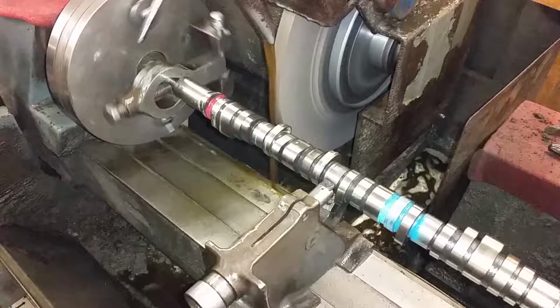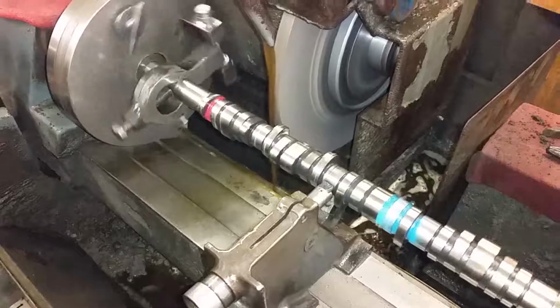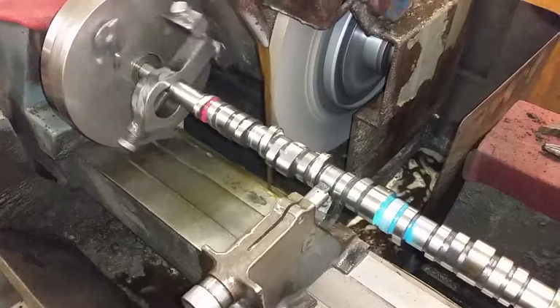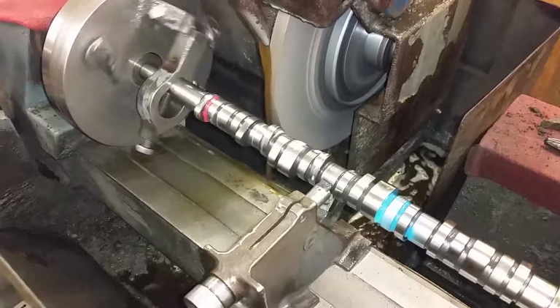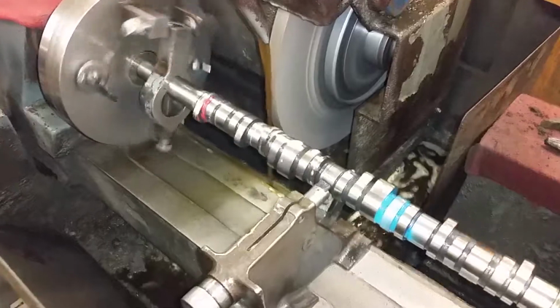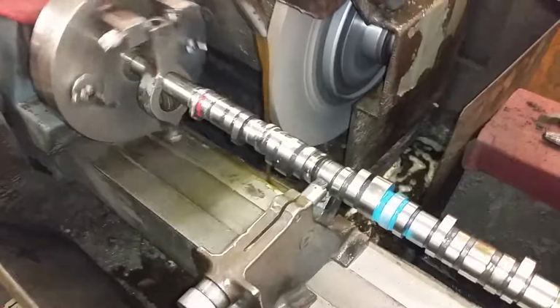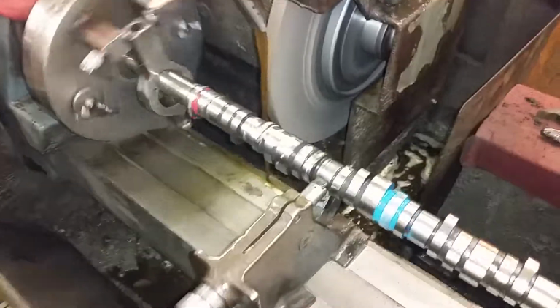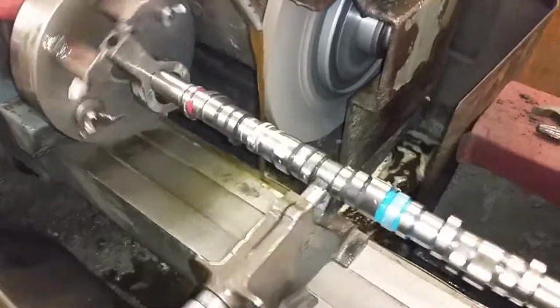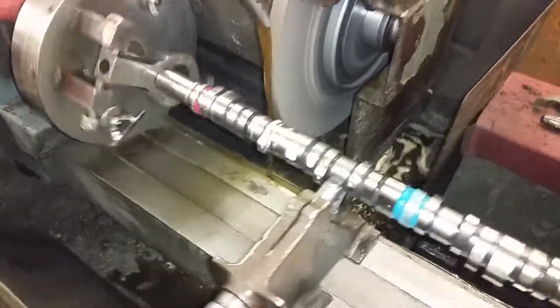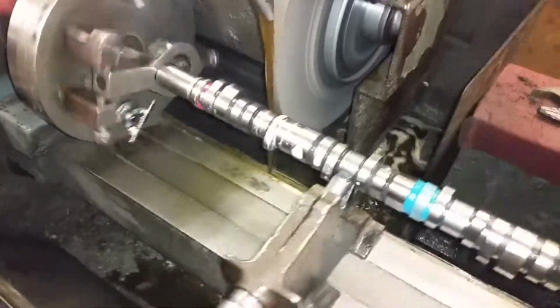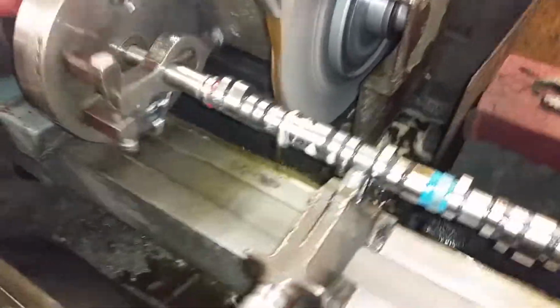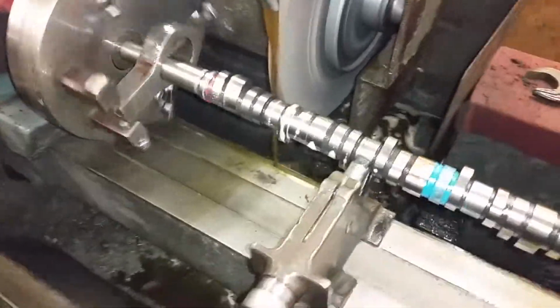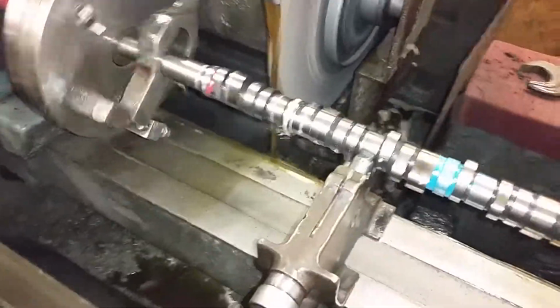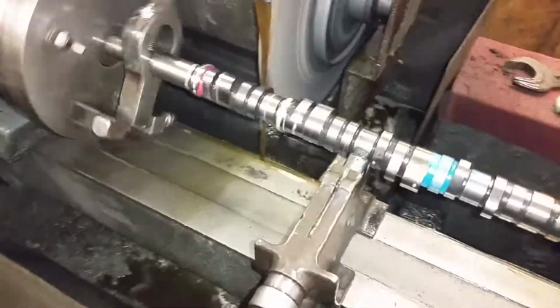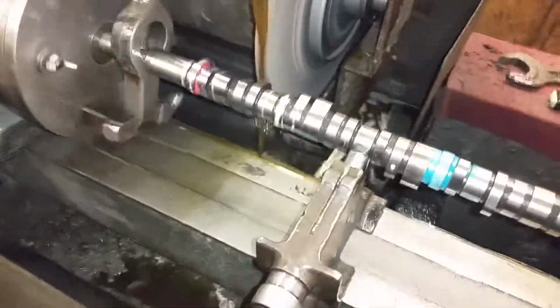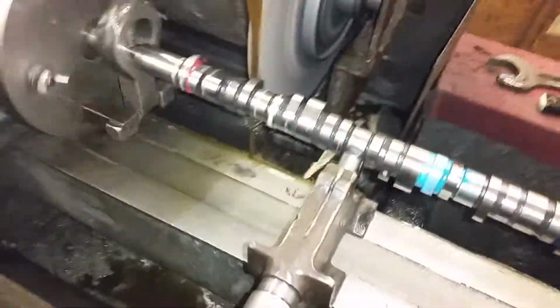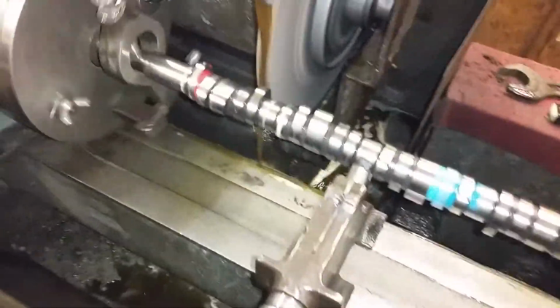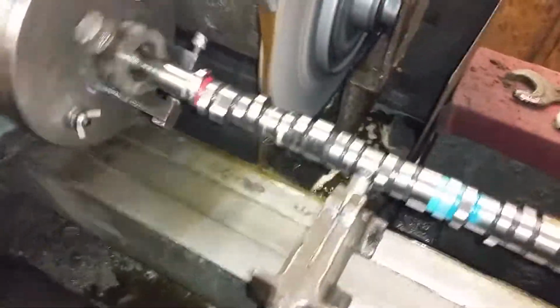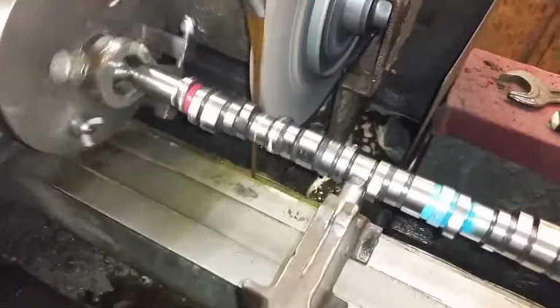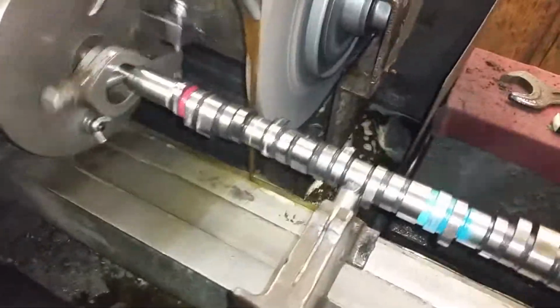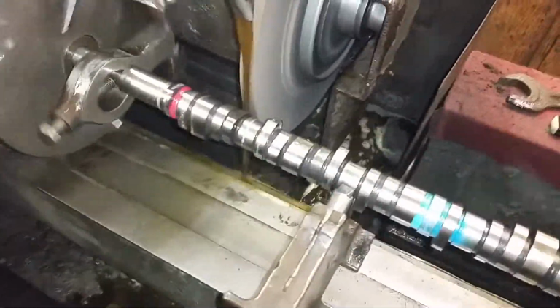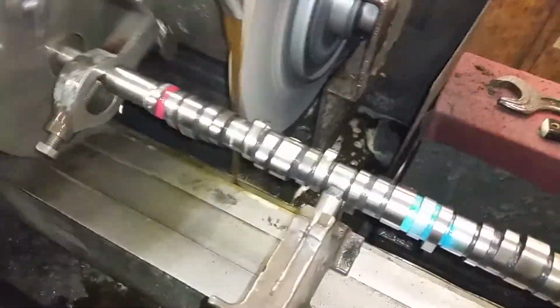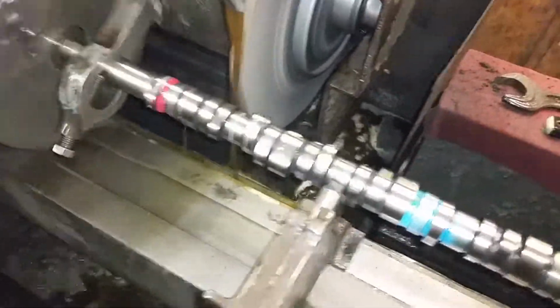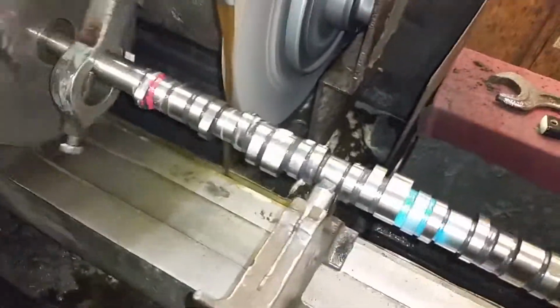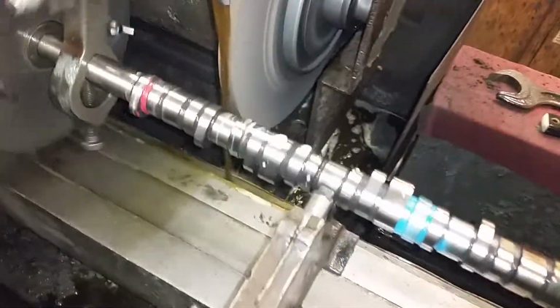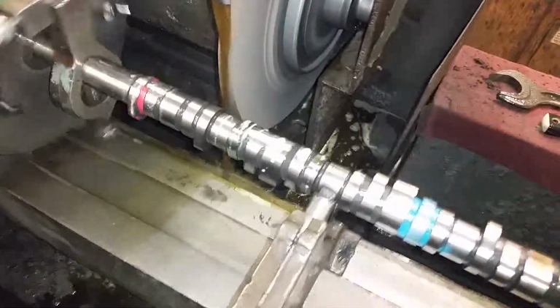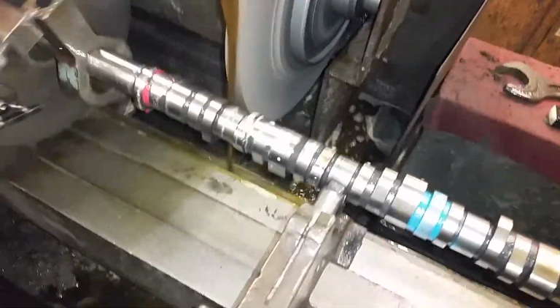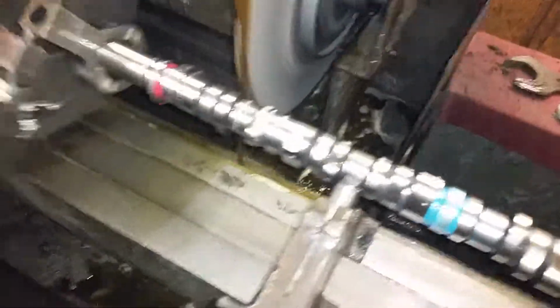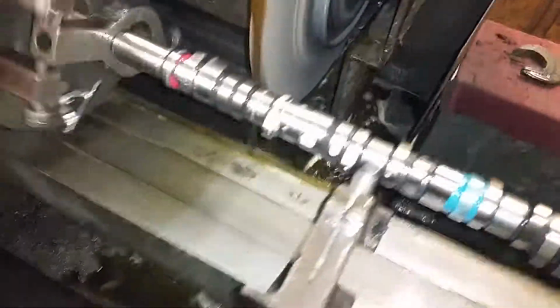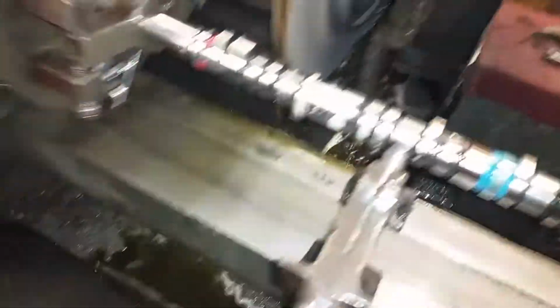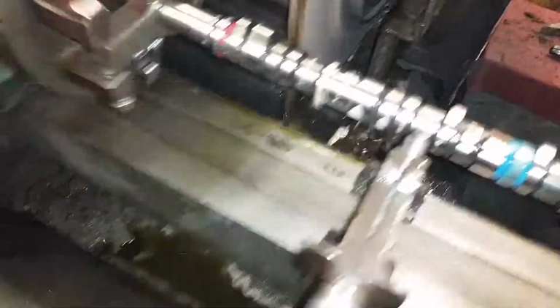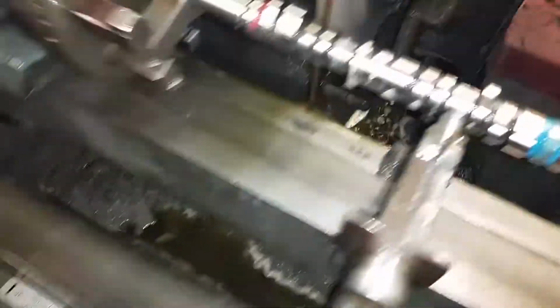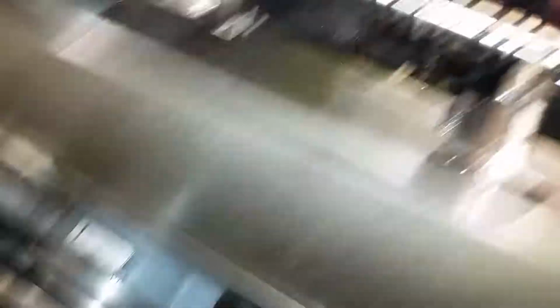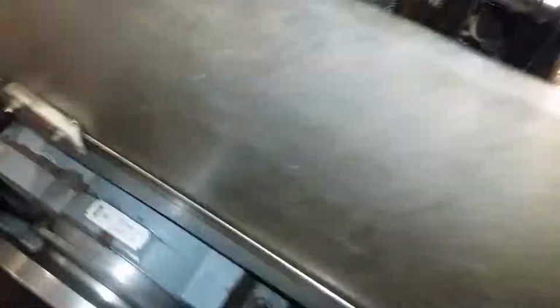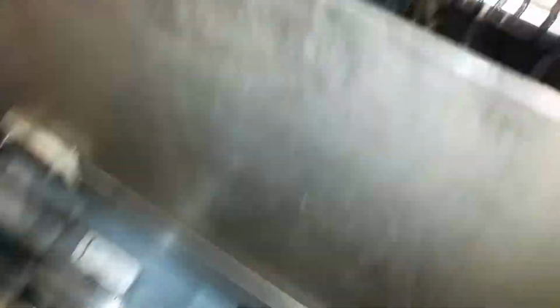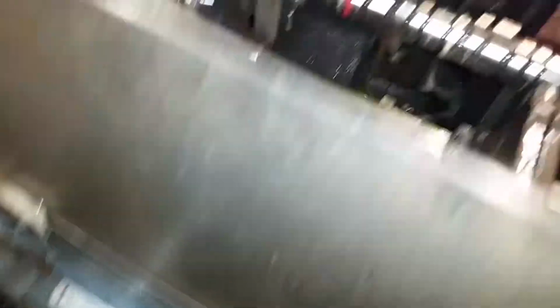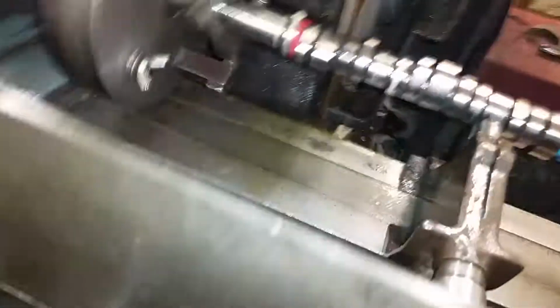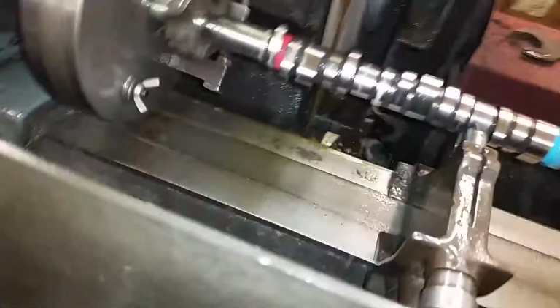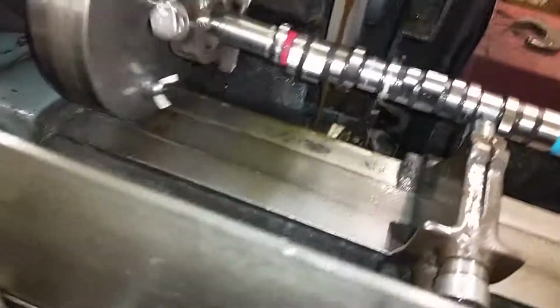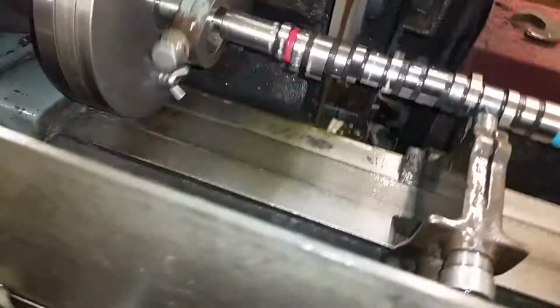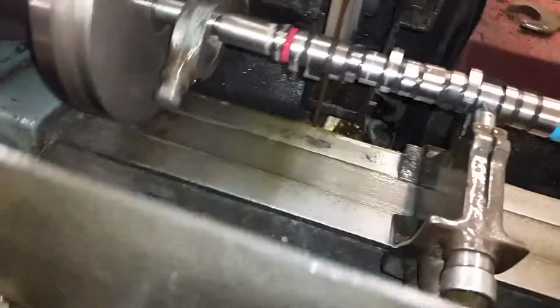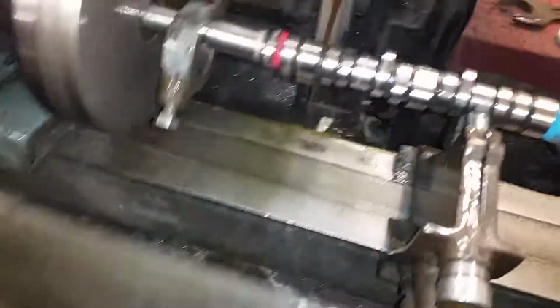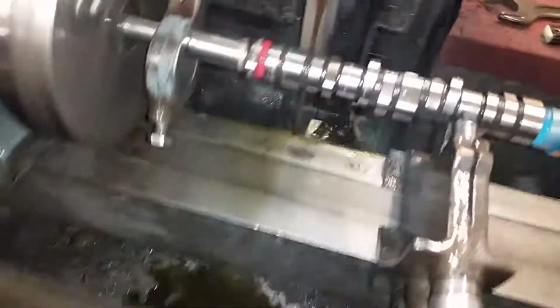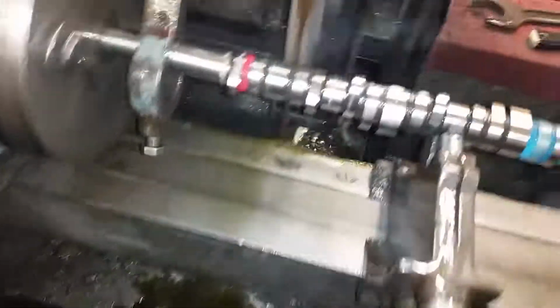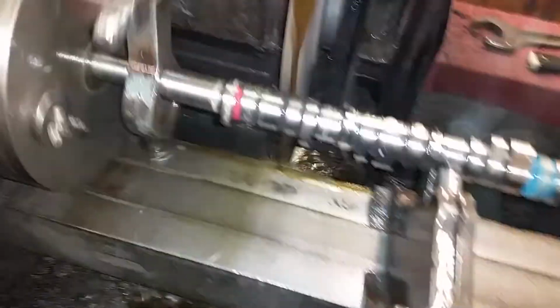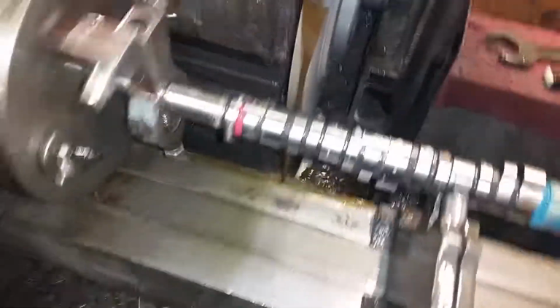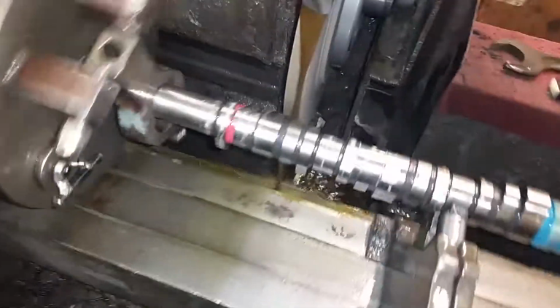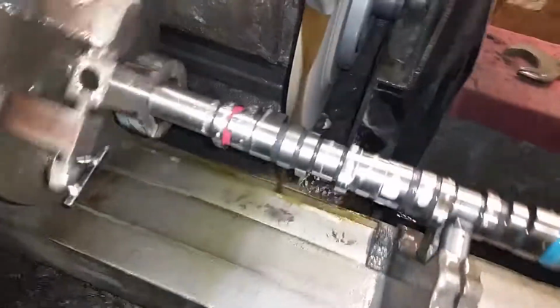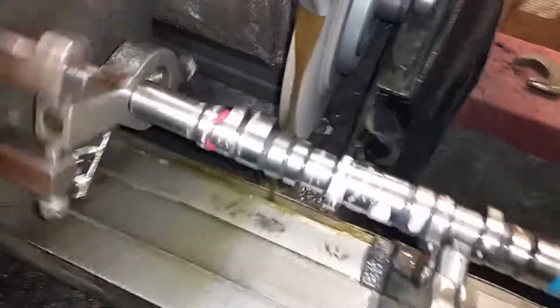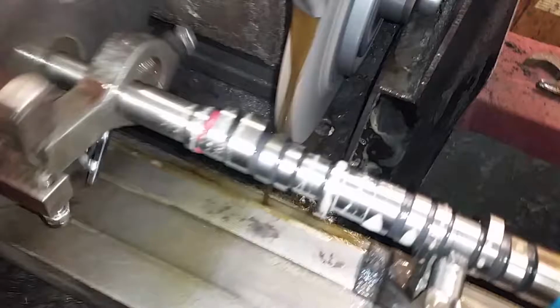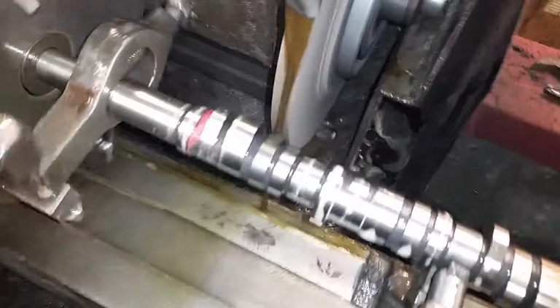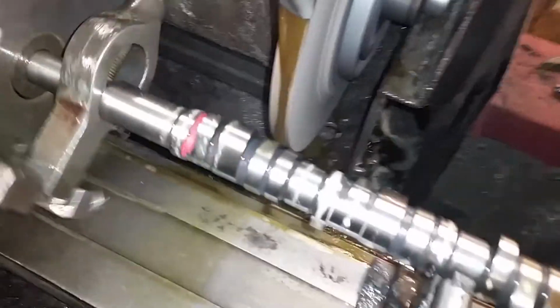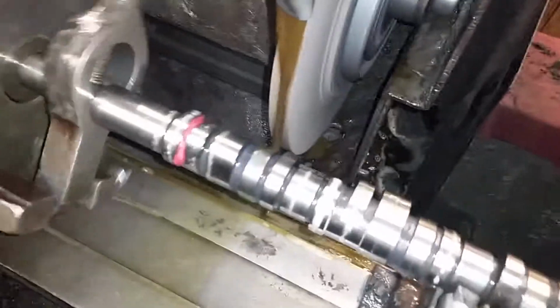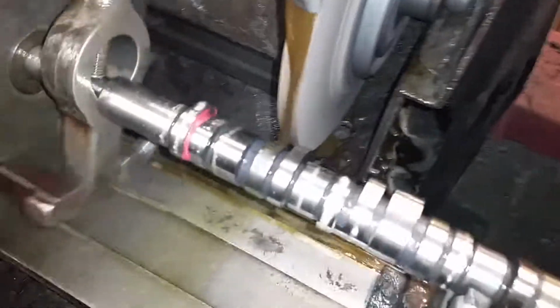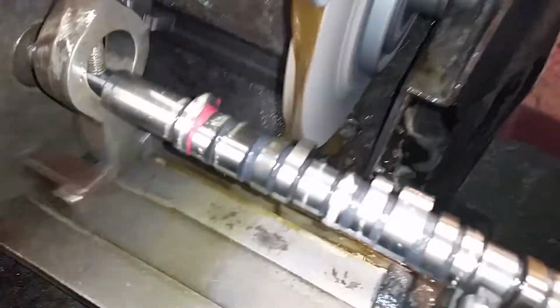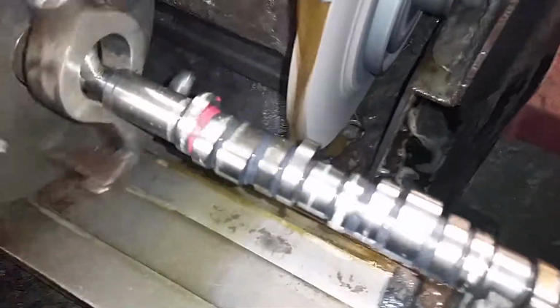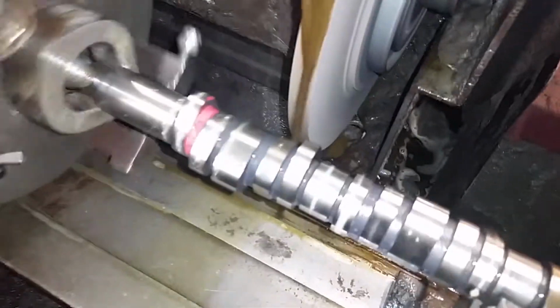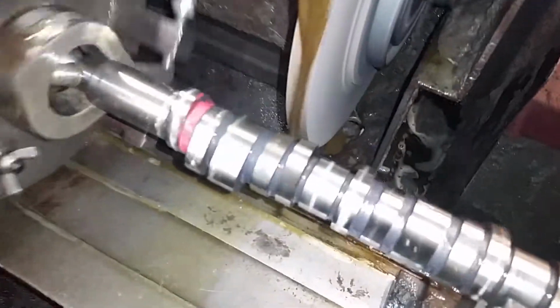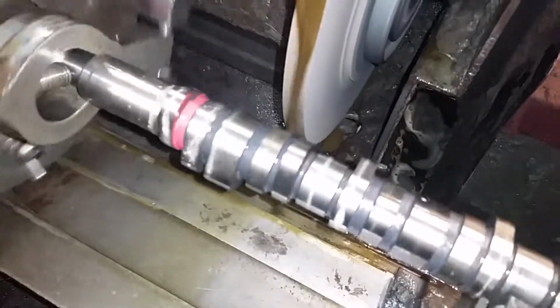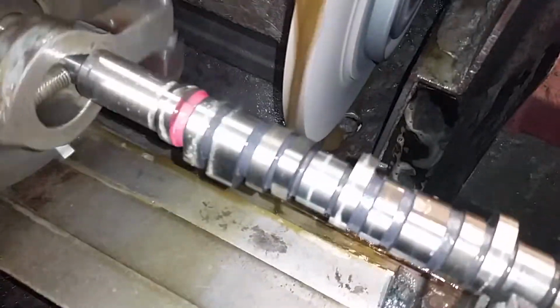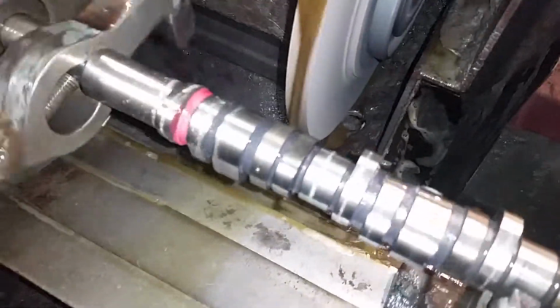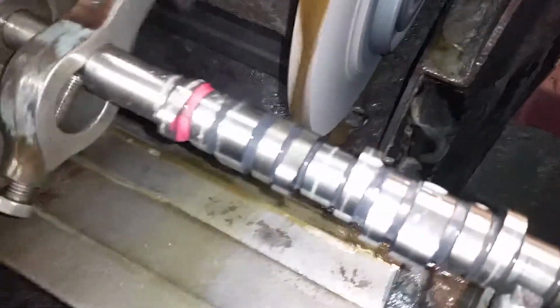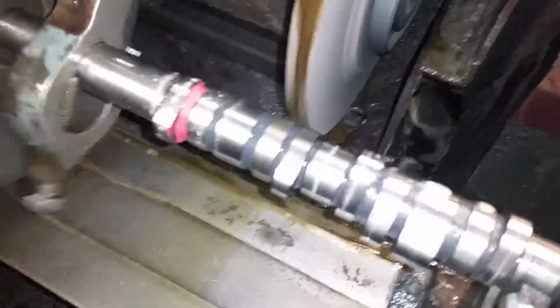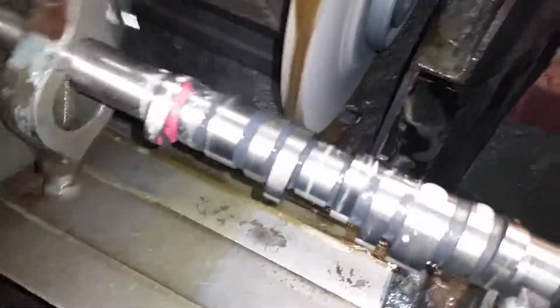I'm not quite sure why that video shut off, but anyway, we went back through and we need to remove 19 thousandths more.